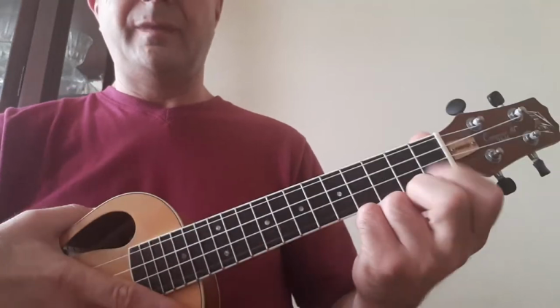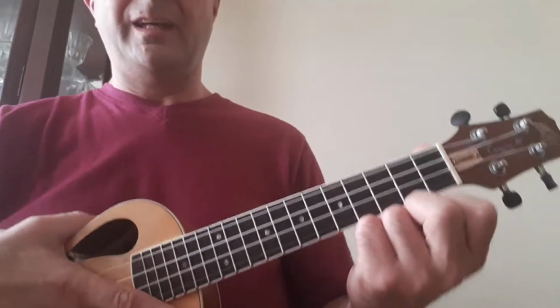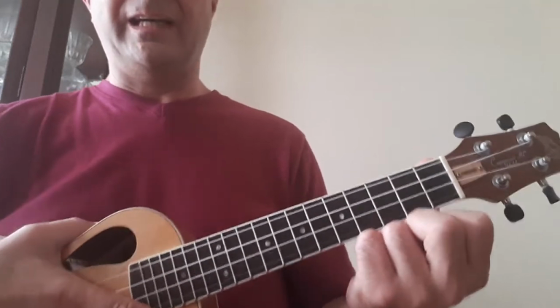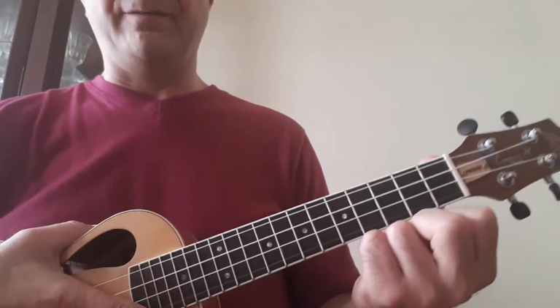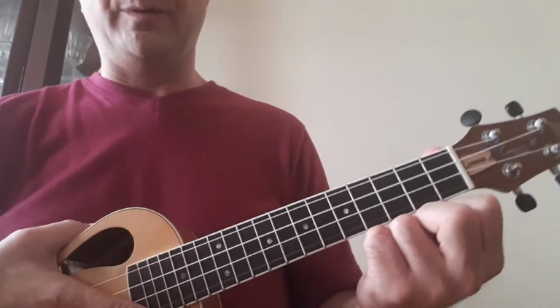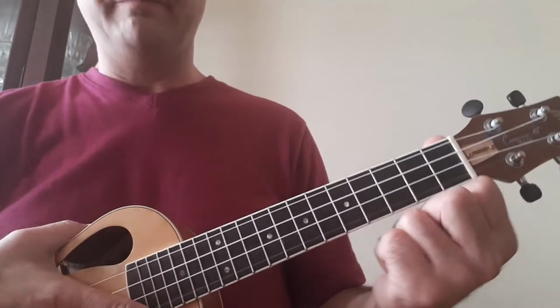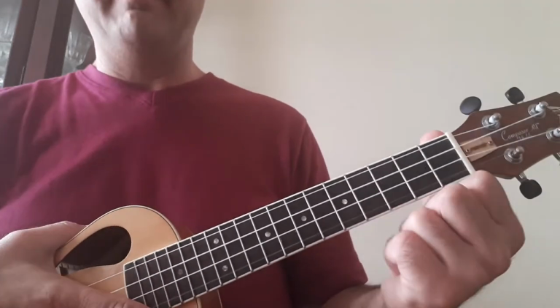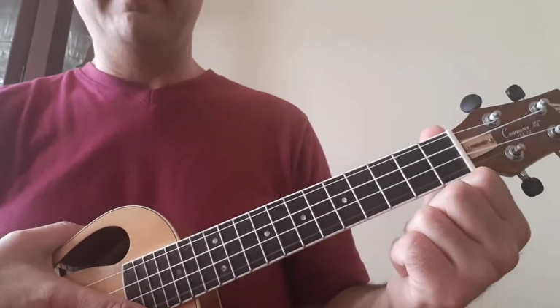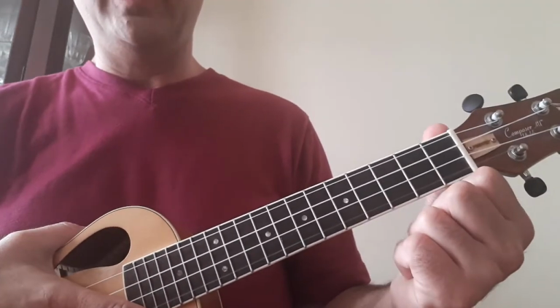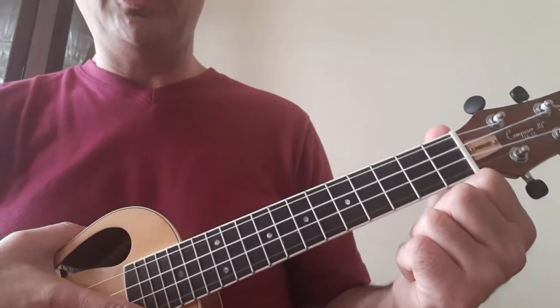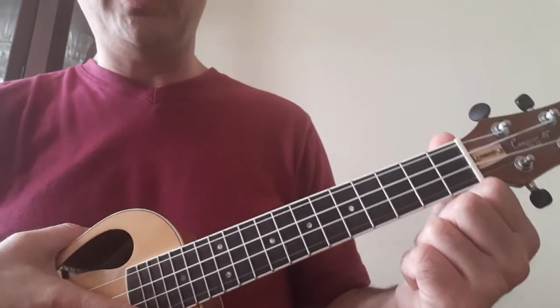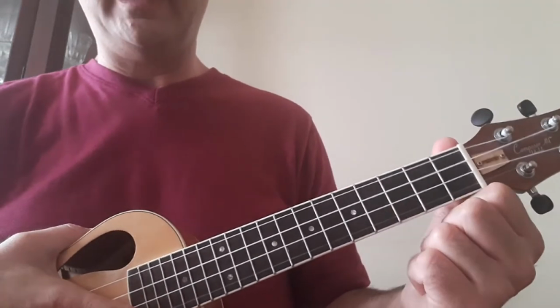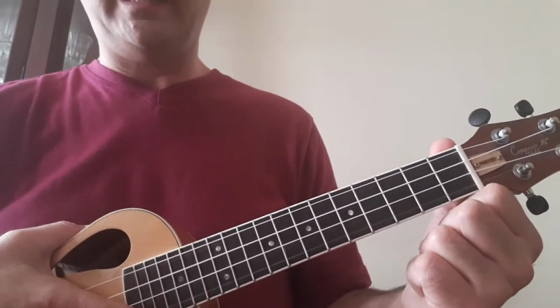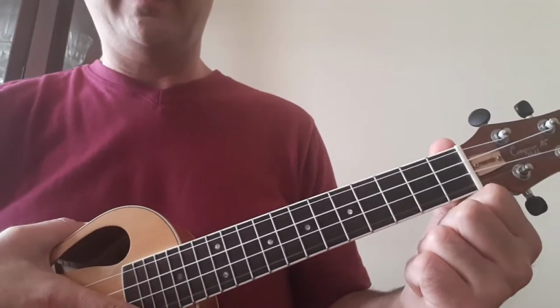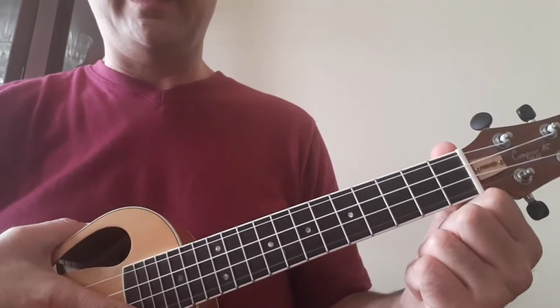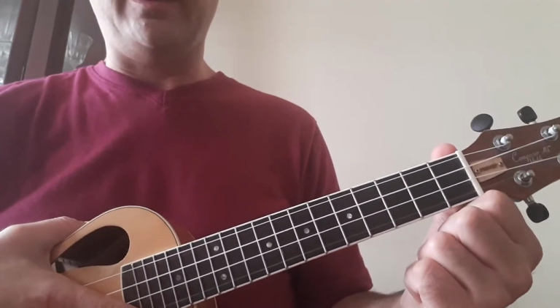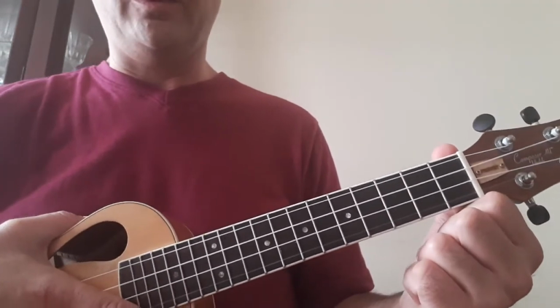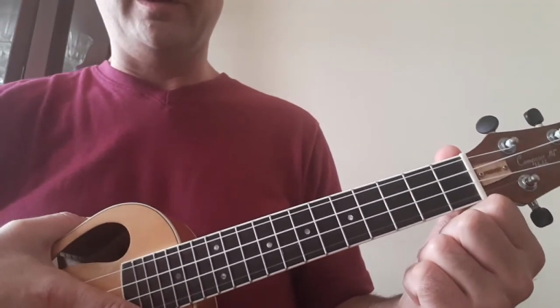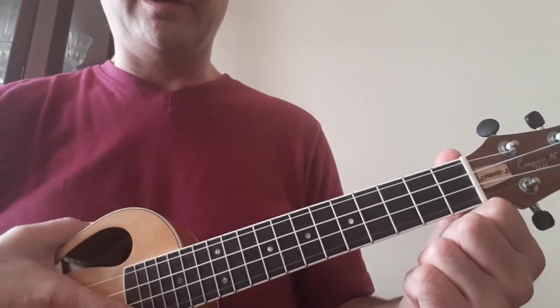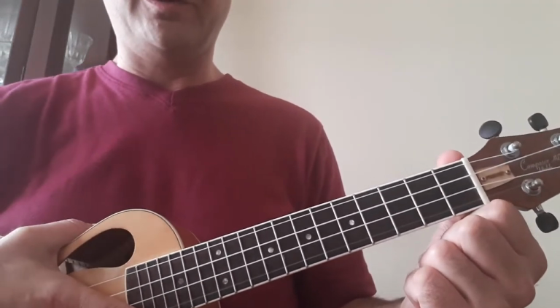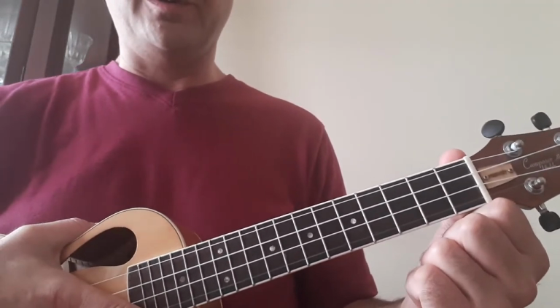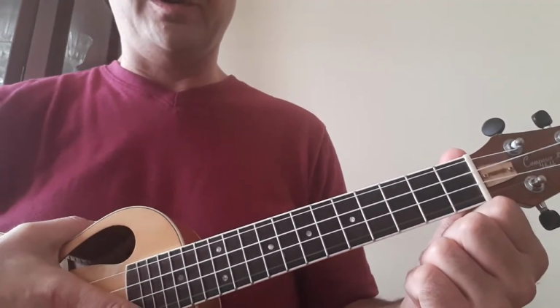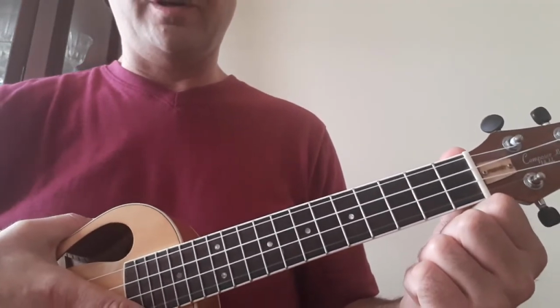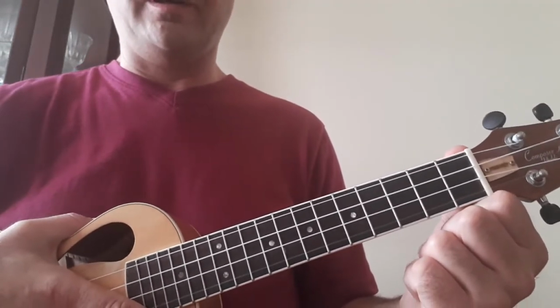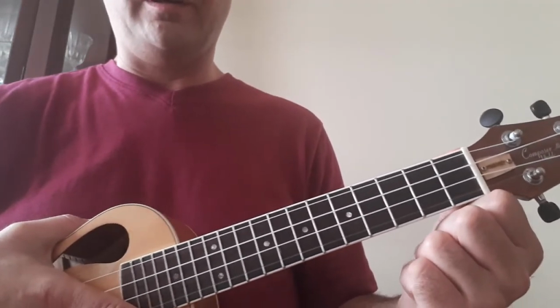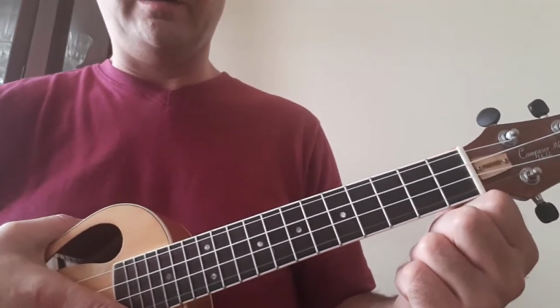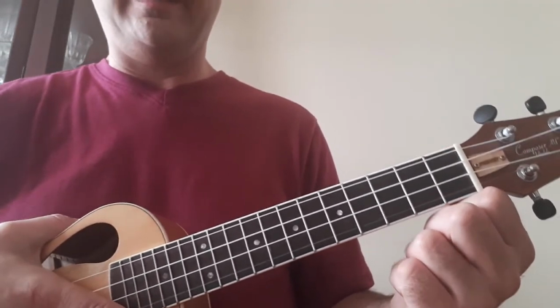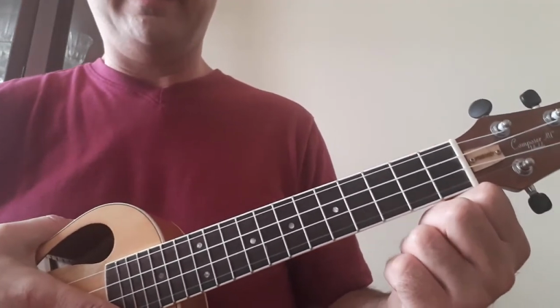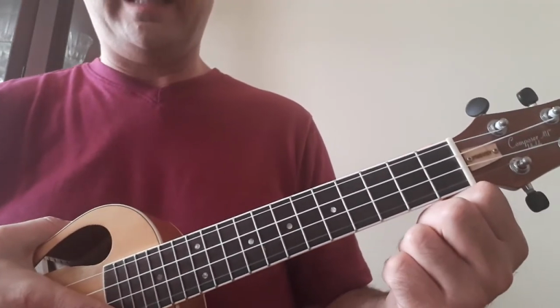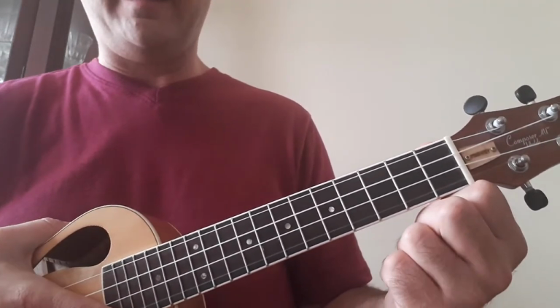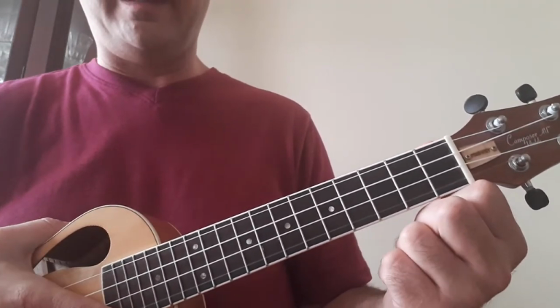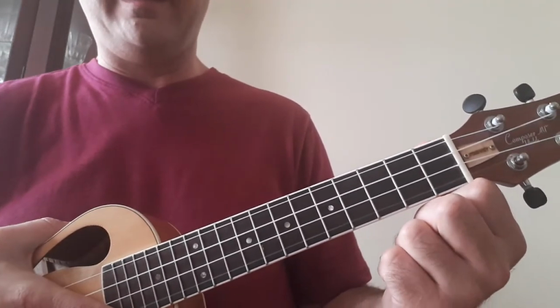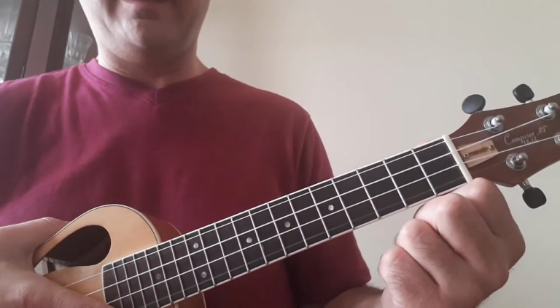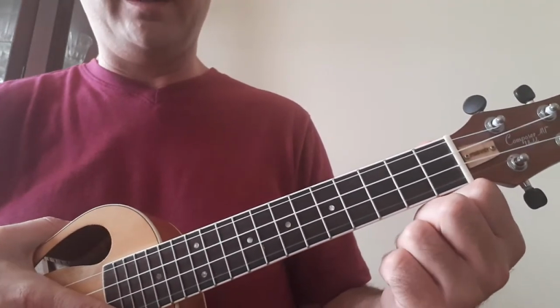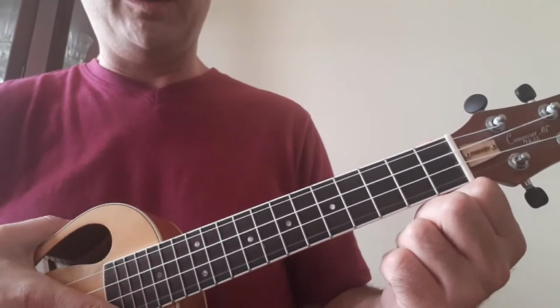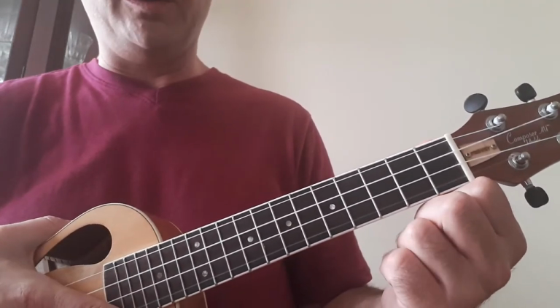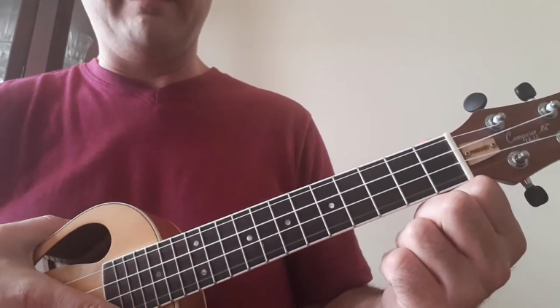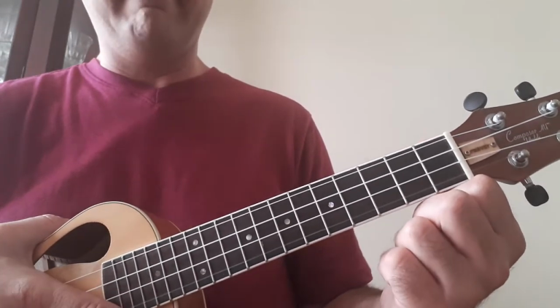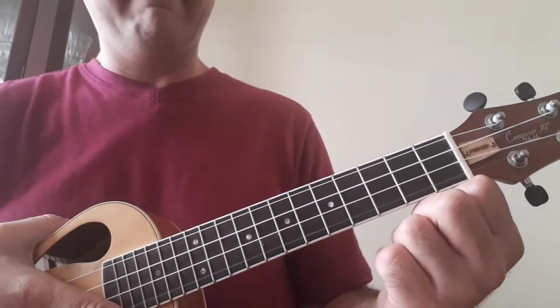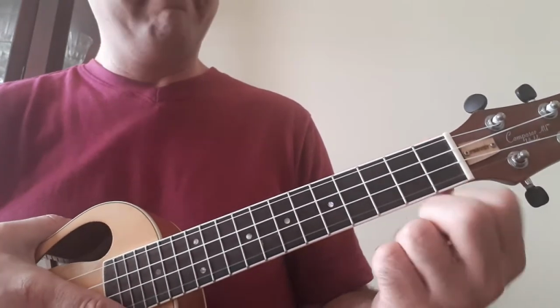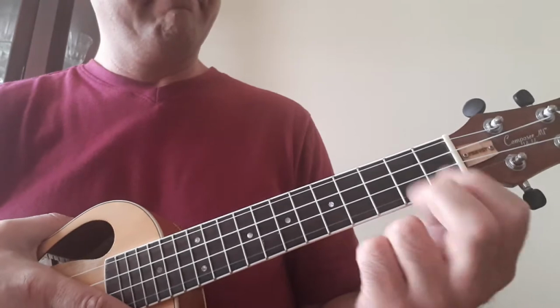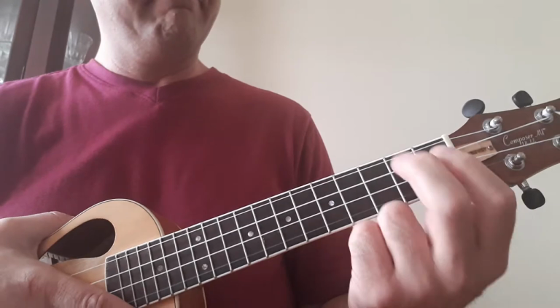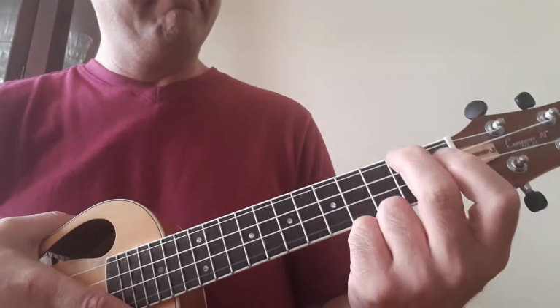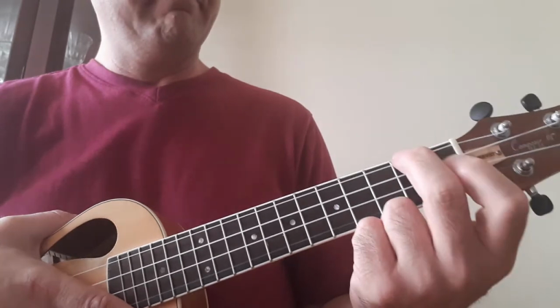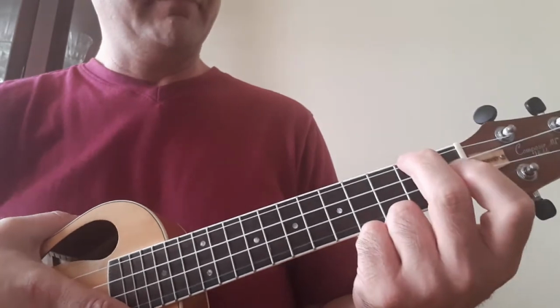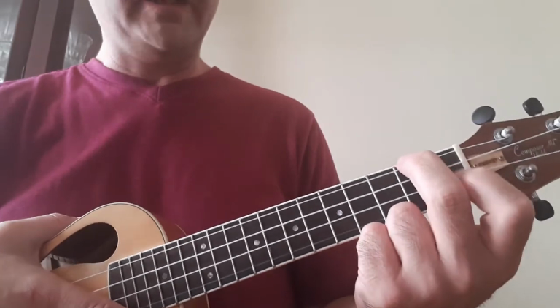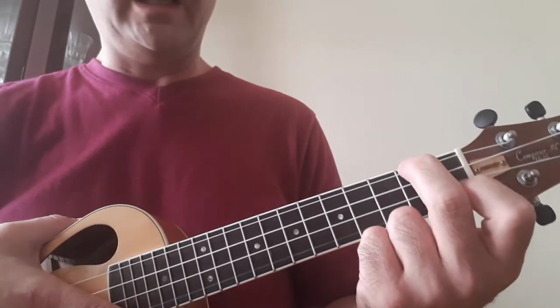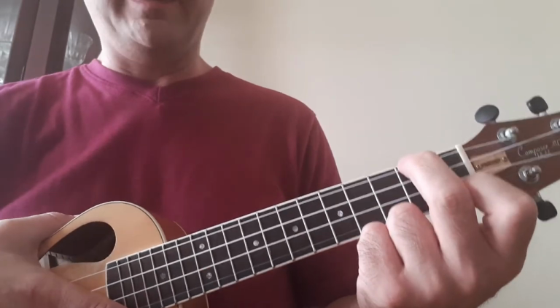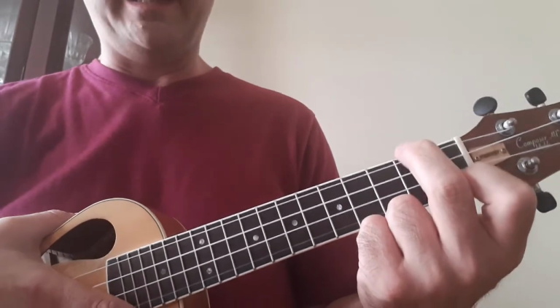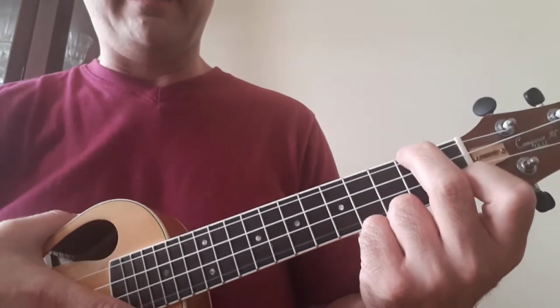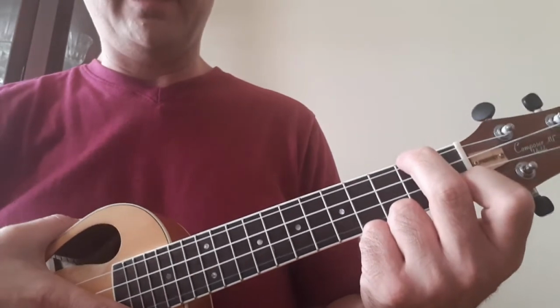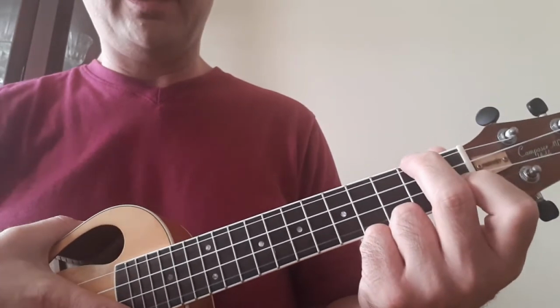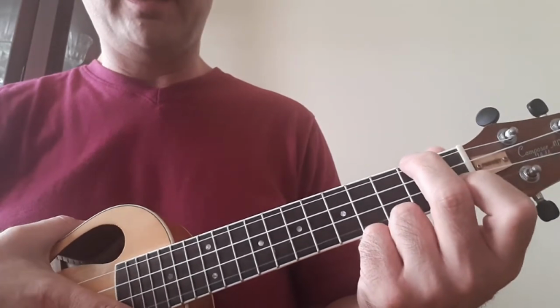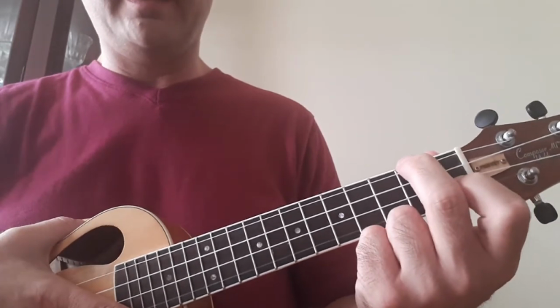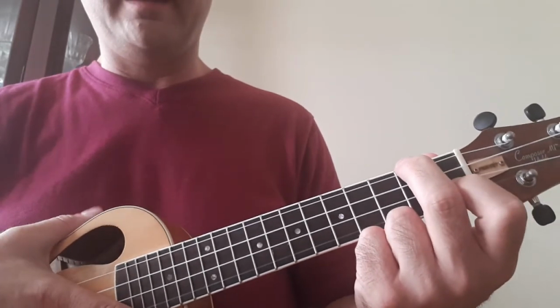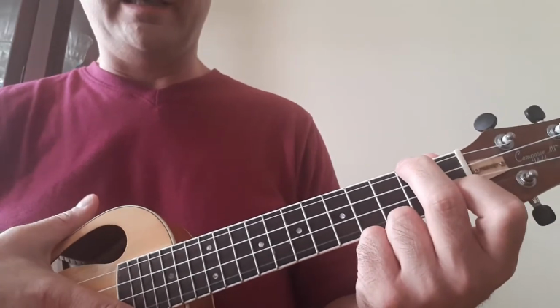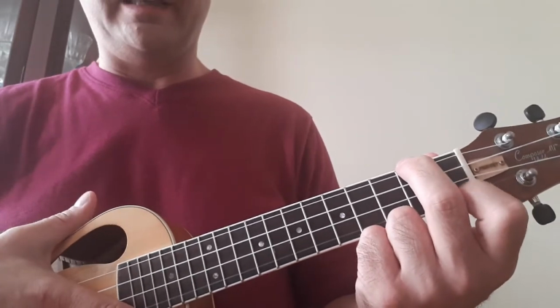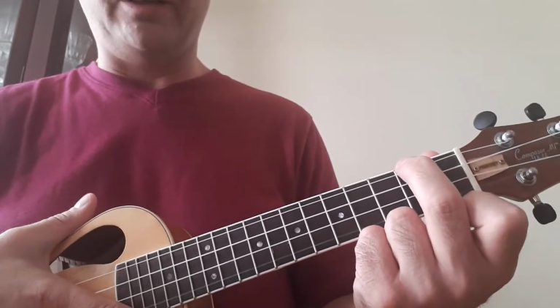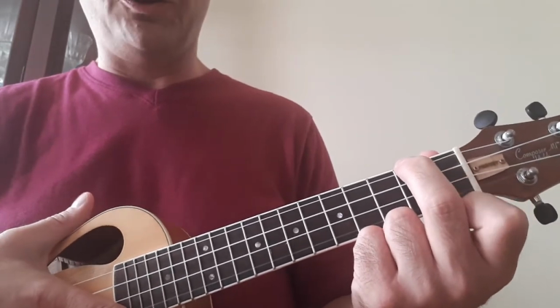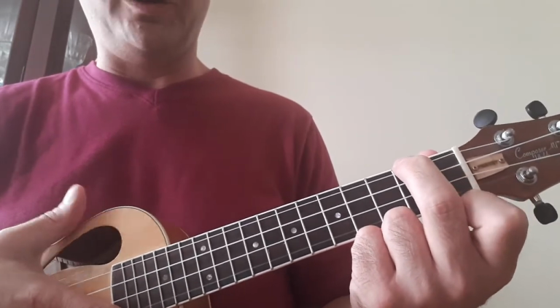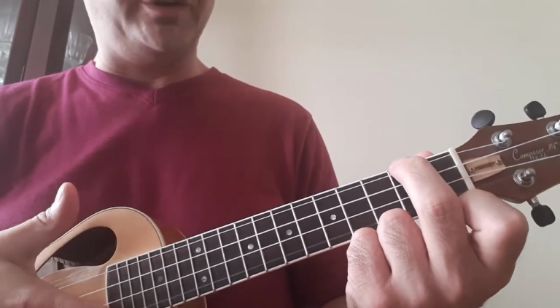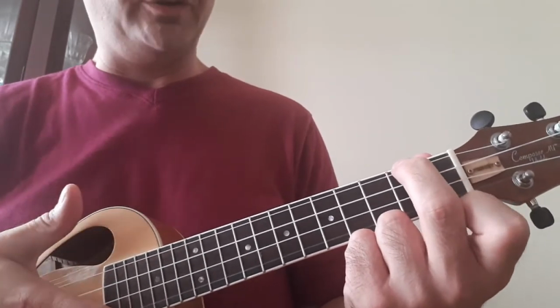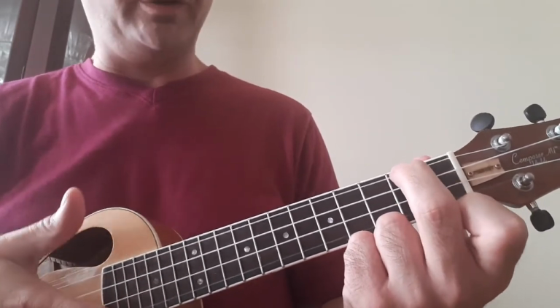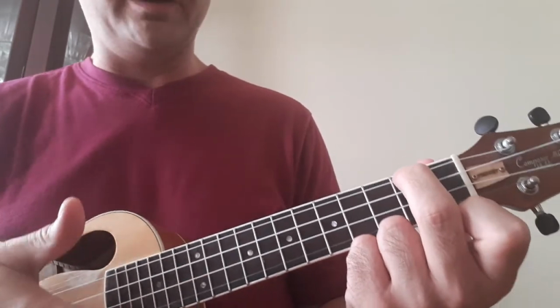Hi everyone, I'm going to show you how to play the chords to a song called Fly Me to the Moon. I'll play it first and then I'll show you the chords.